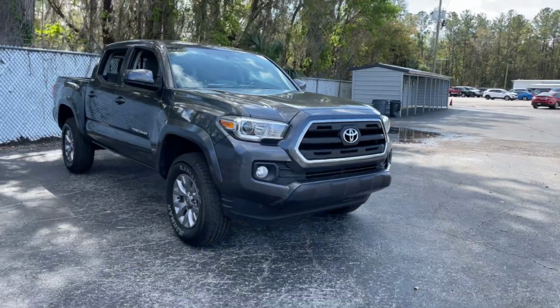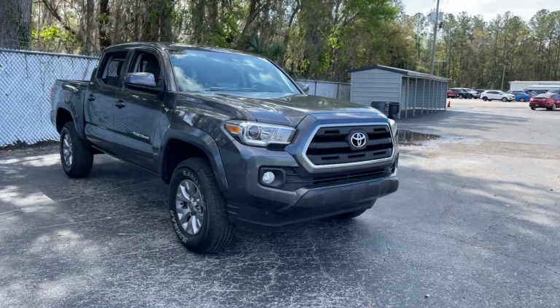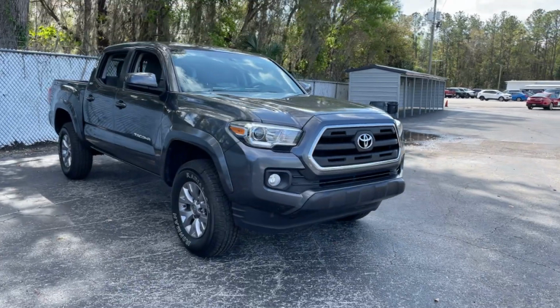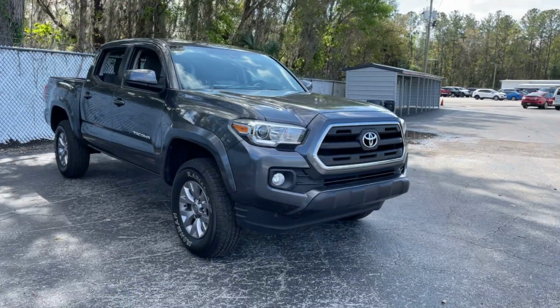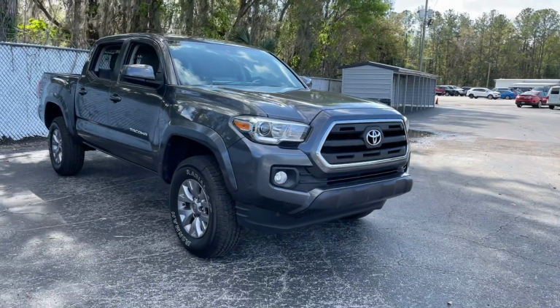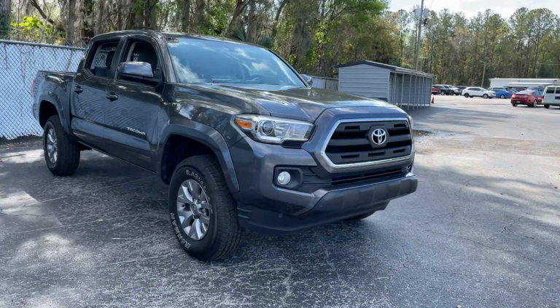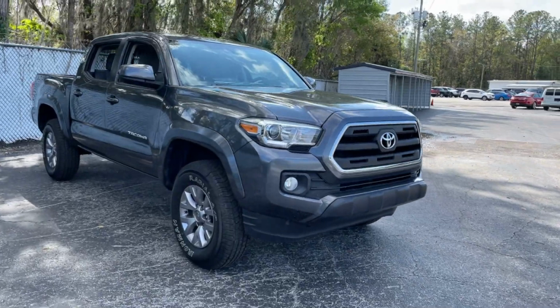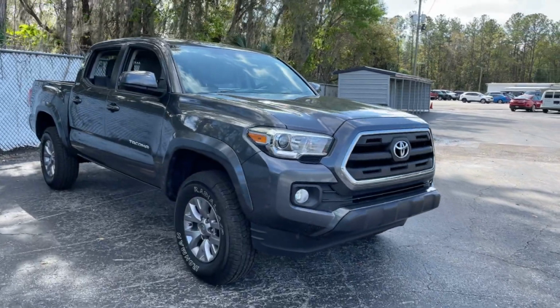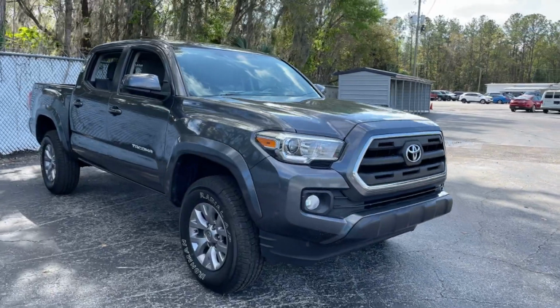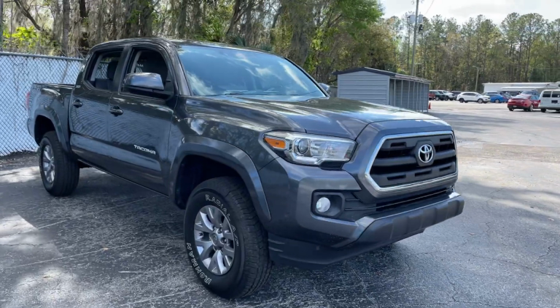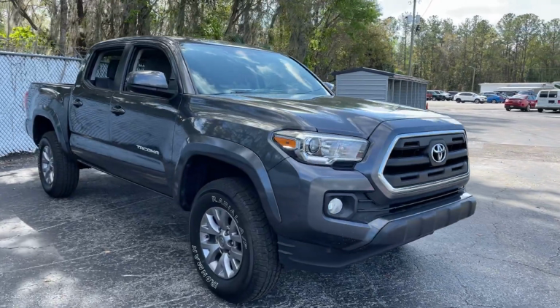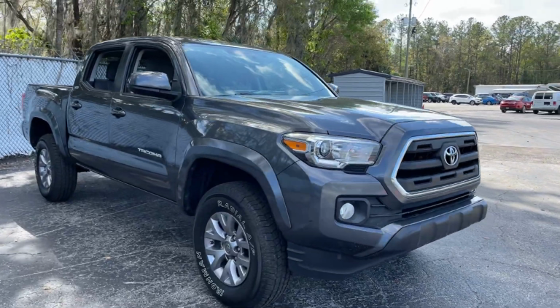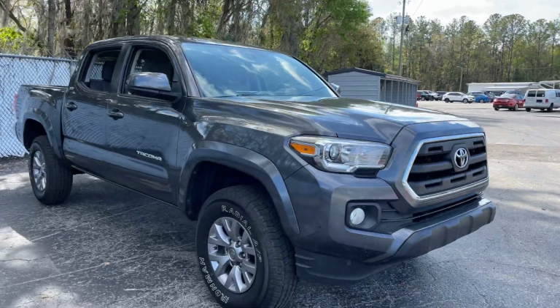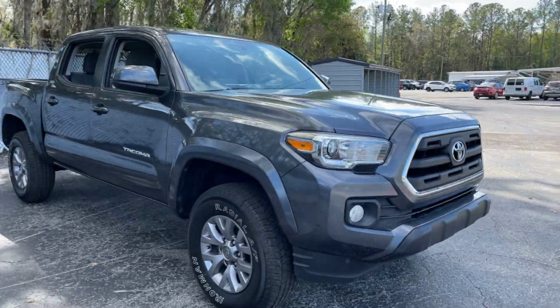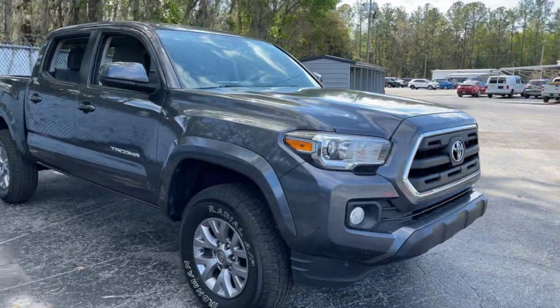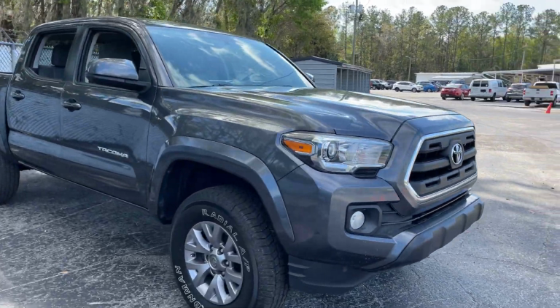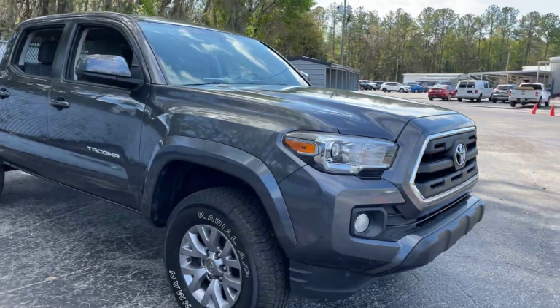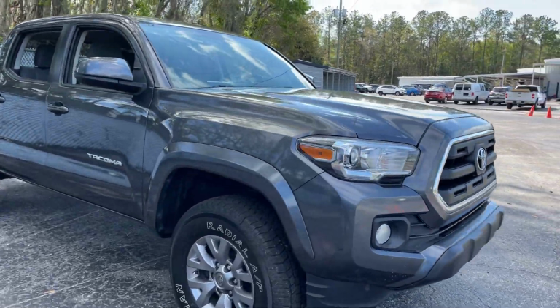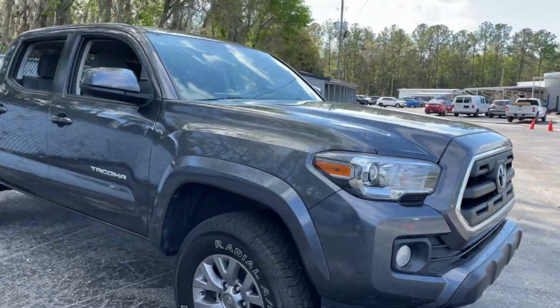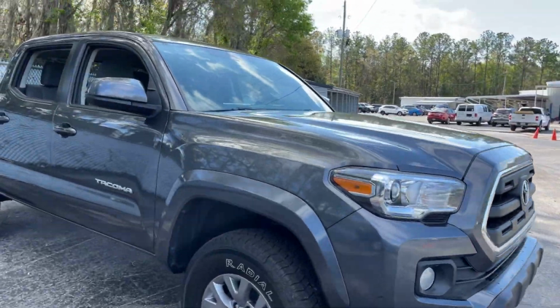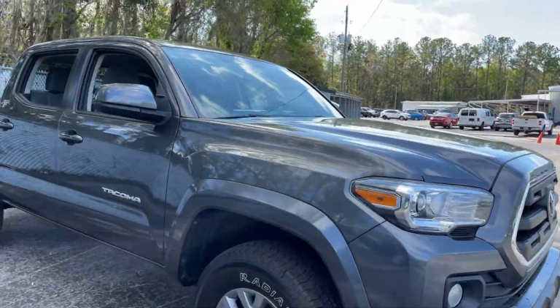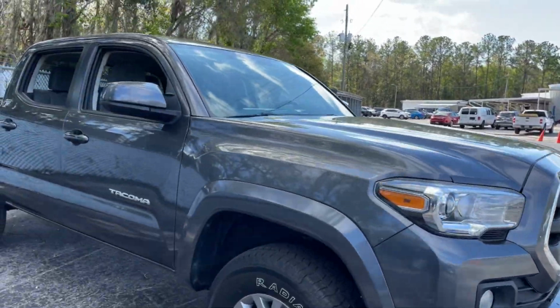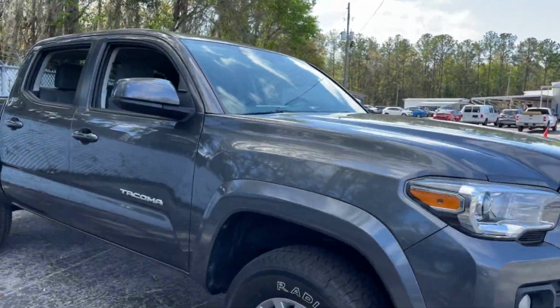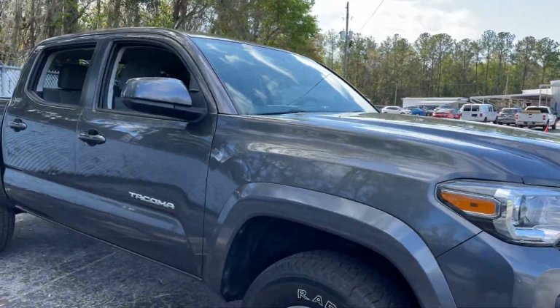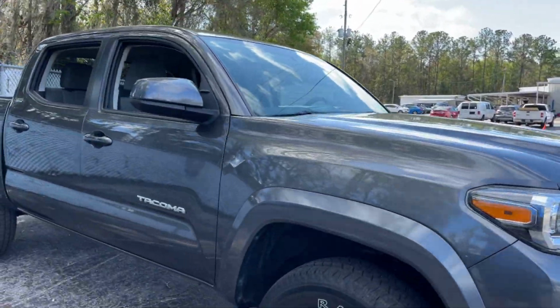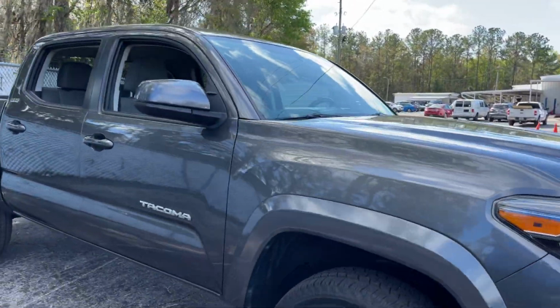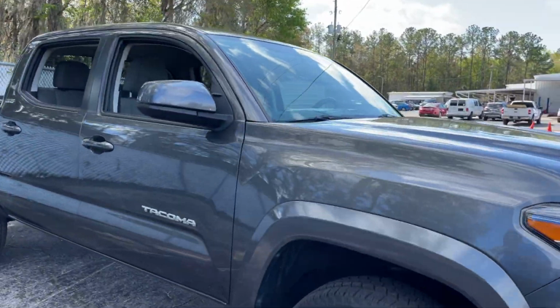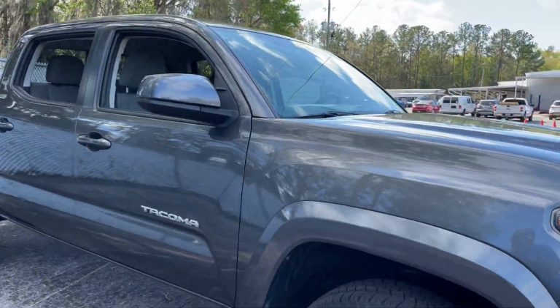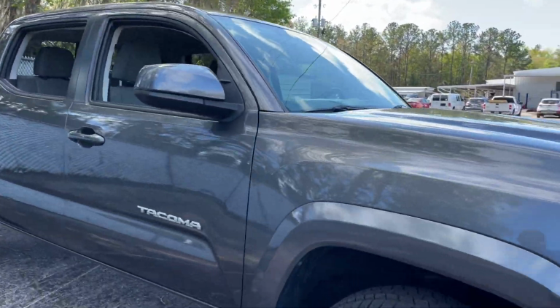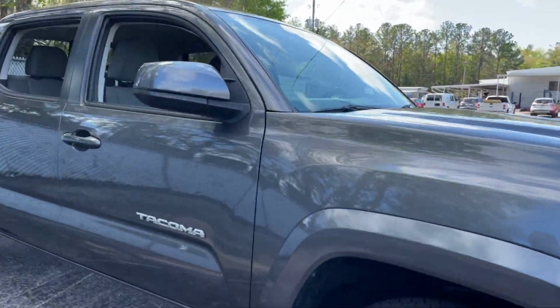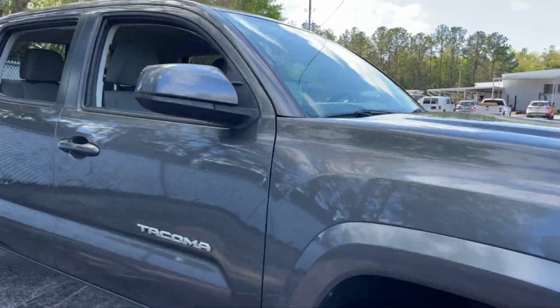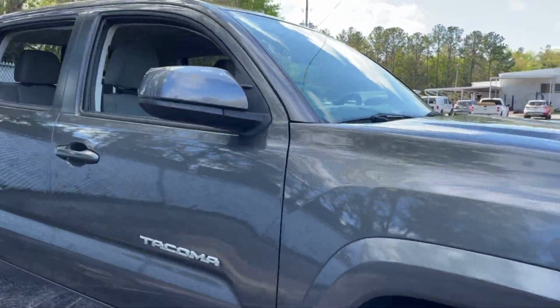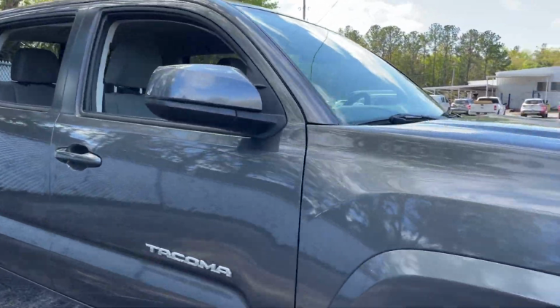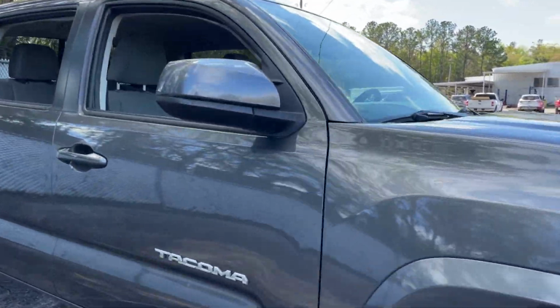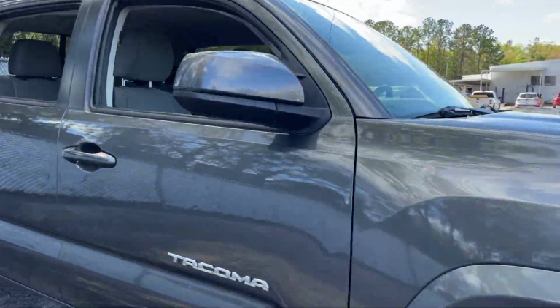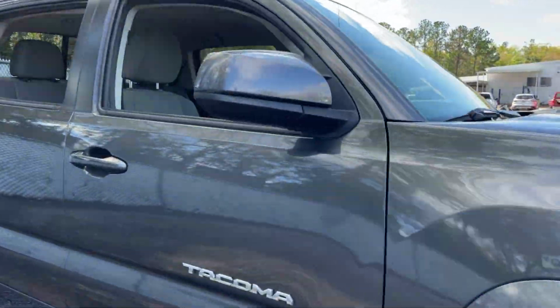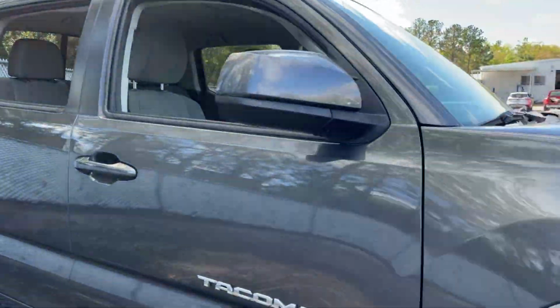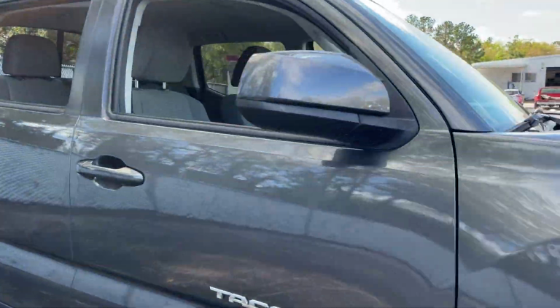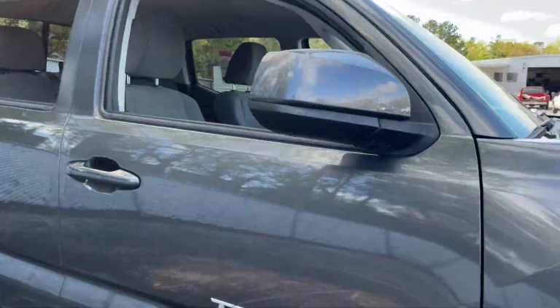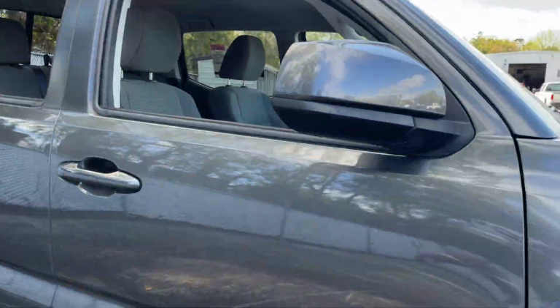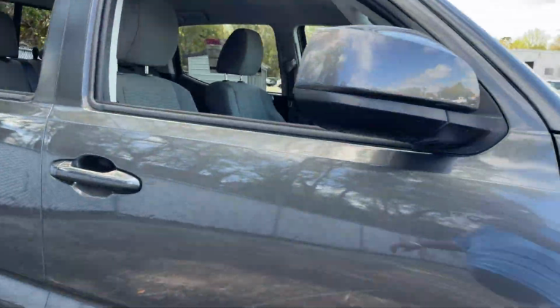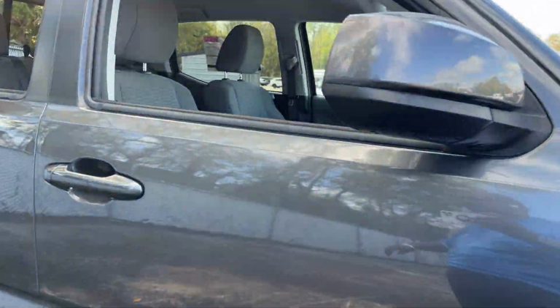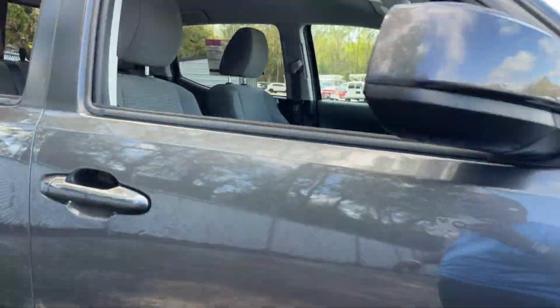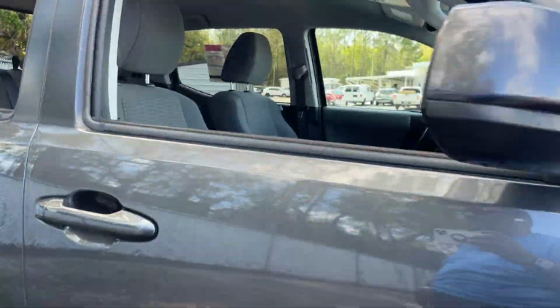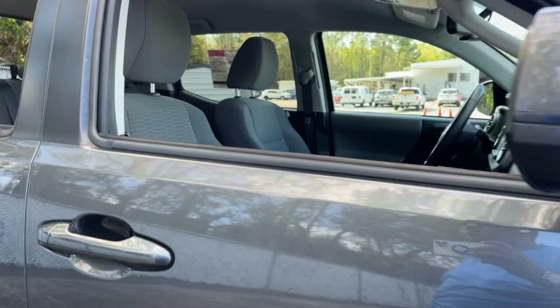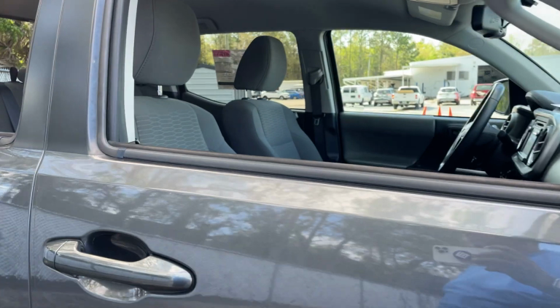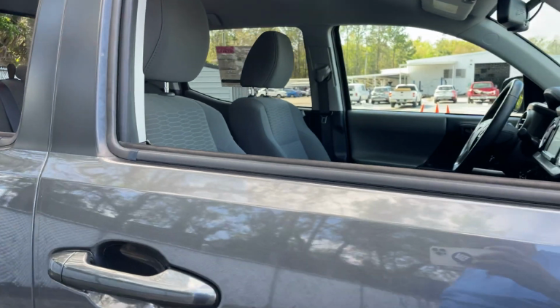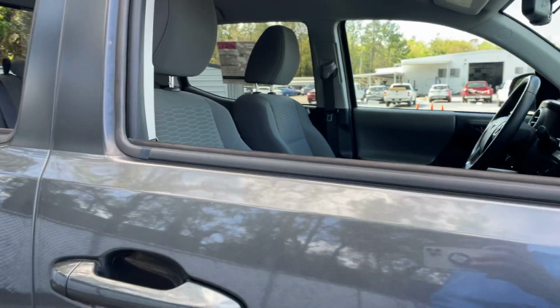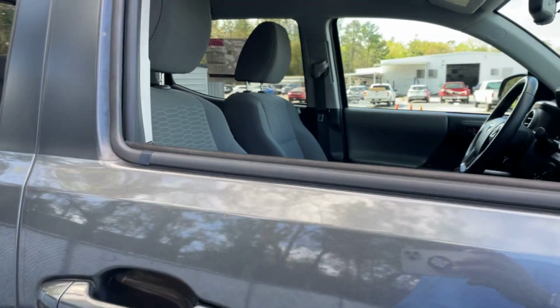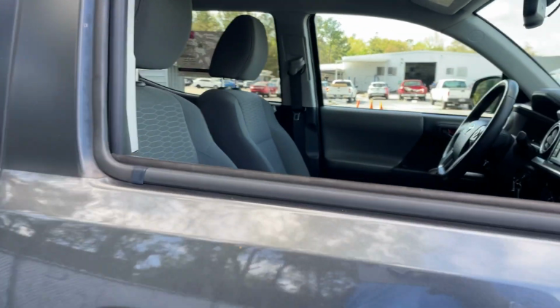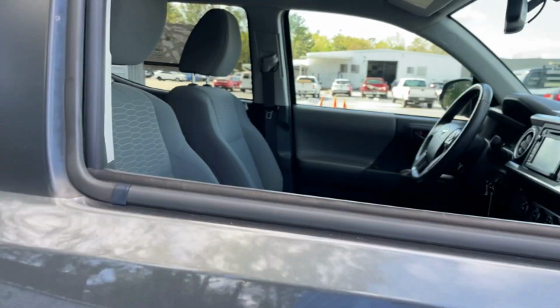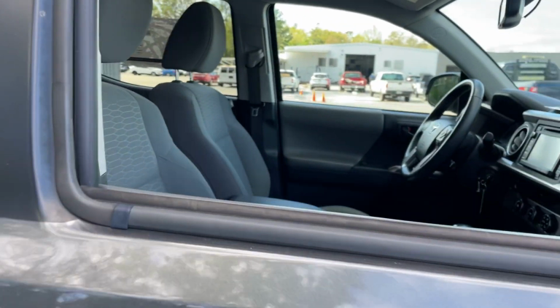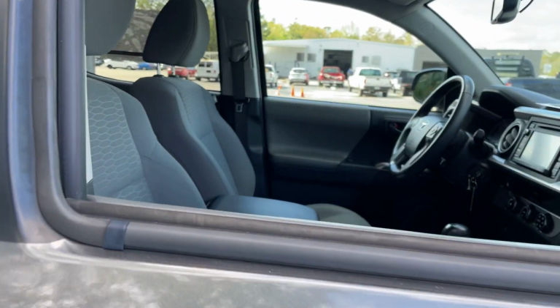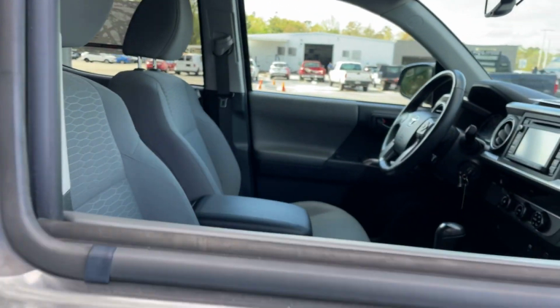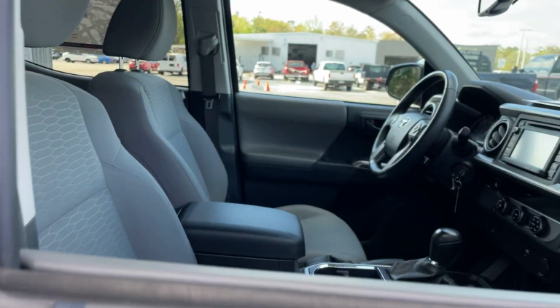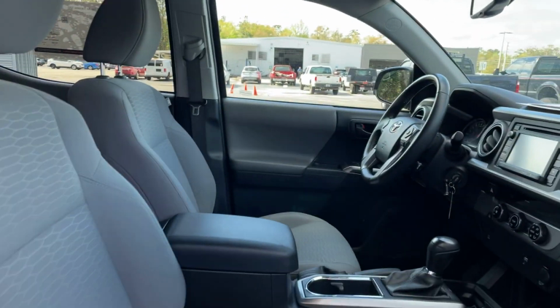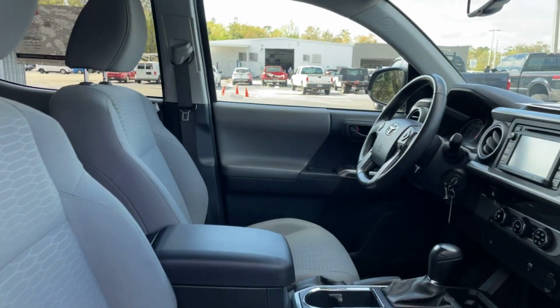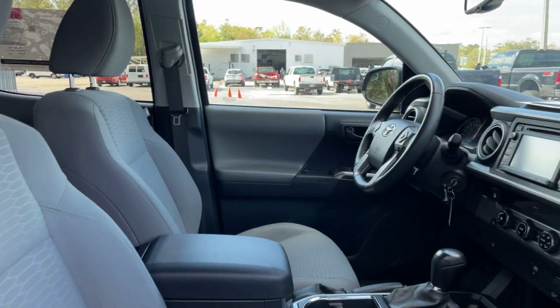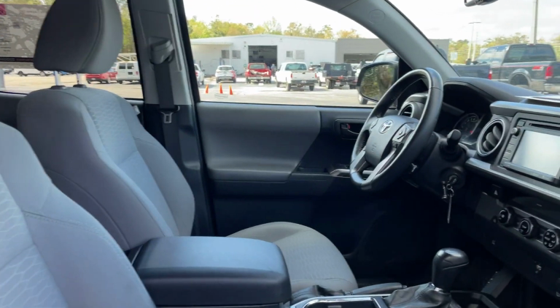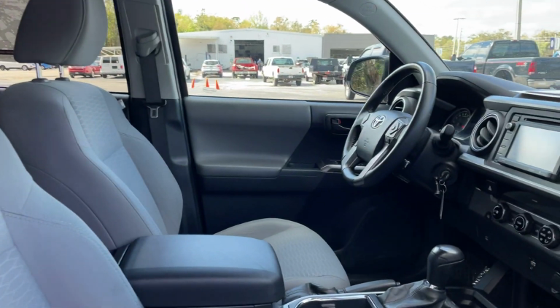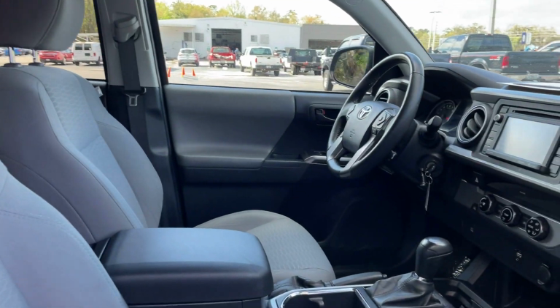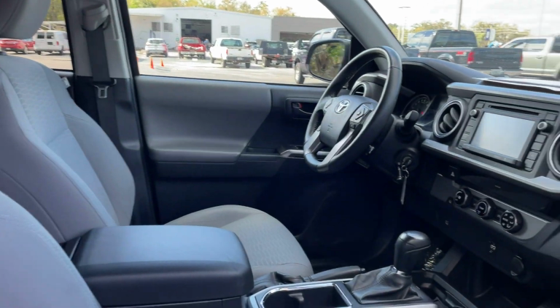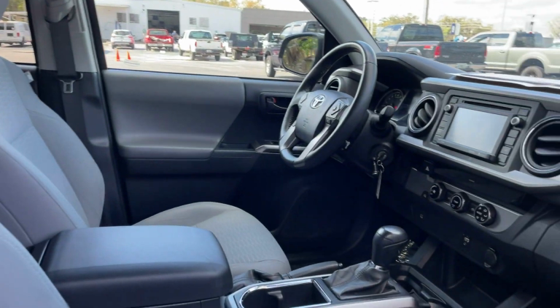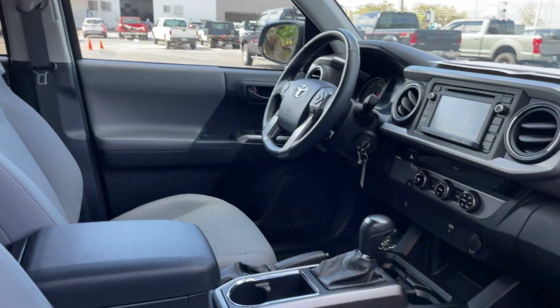This is a 2017 Toyota Tacoma Double Cab, F-R5, gray over gray interior.